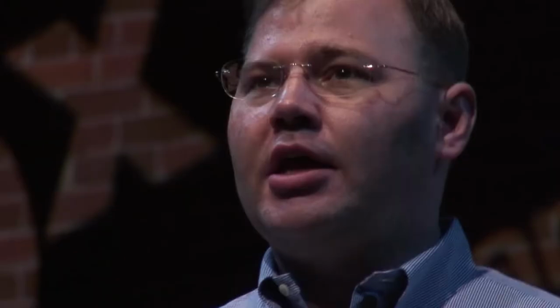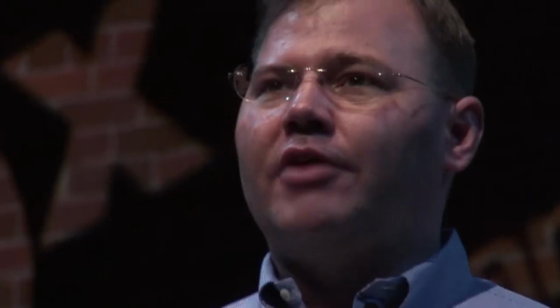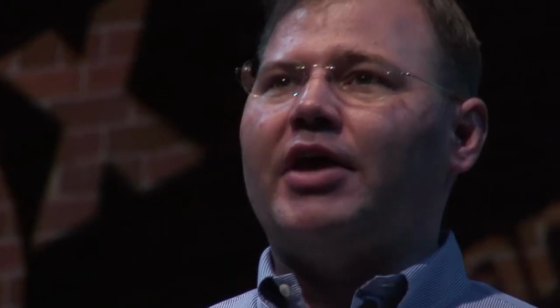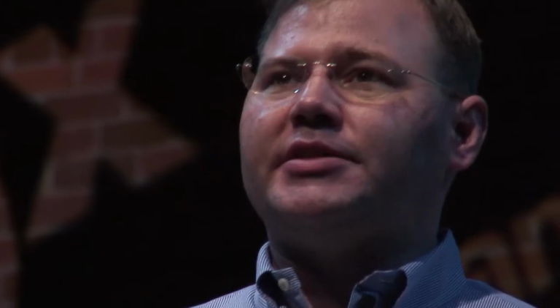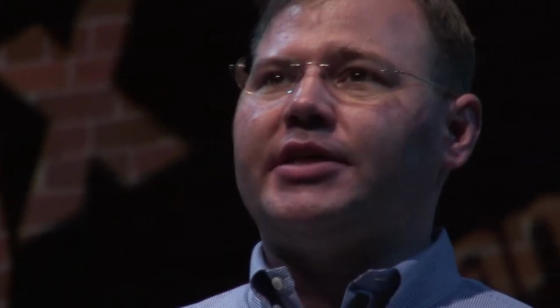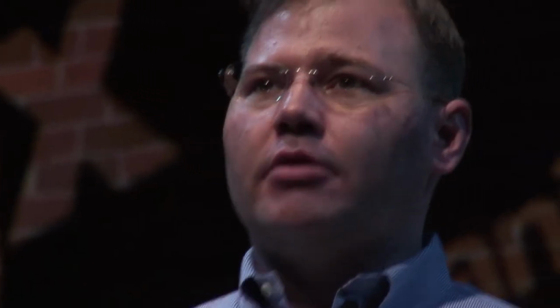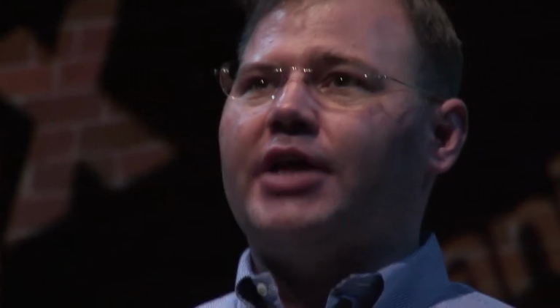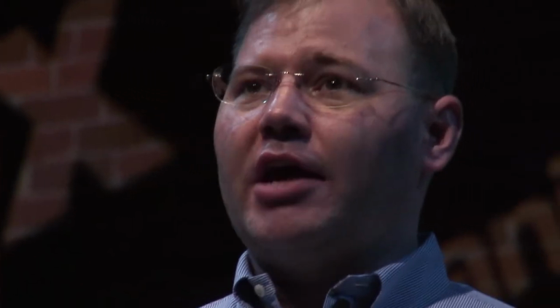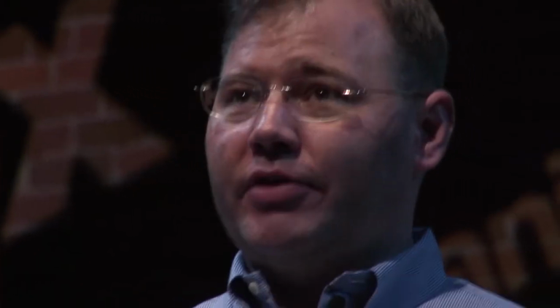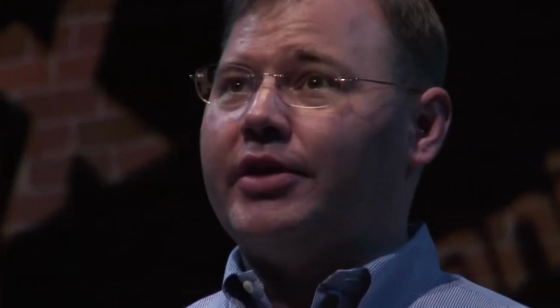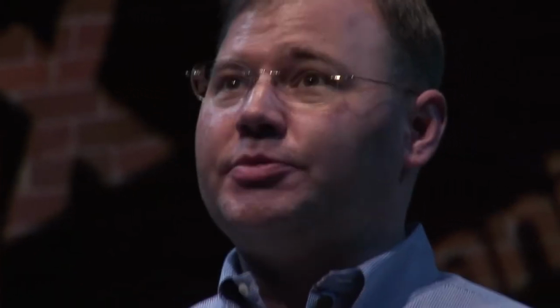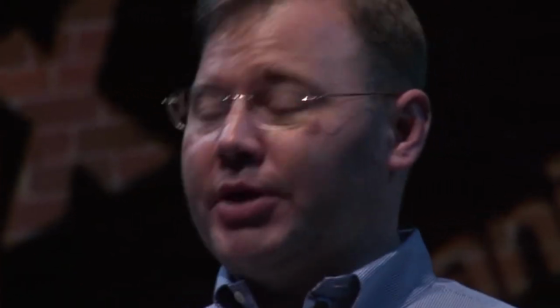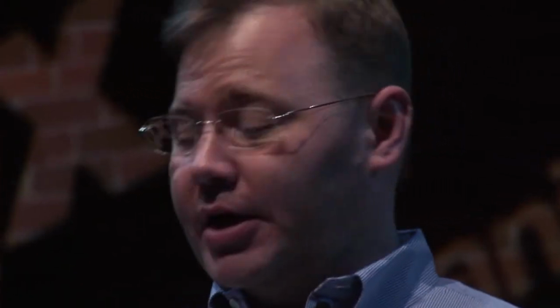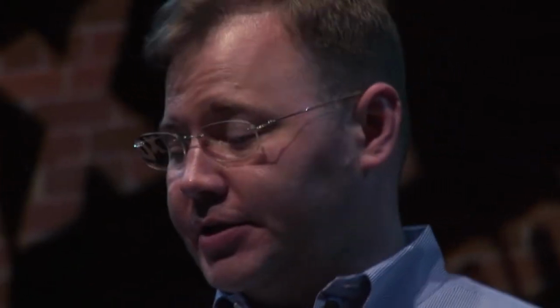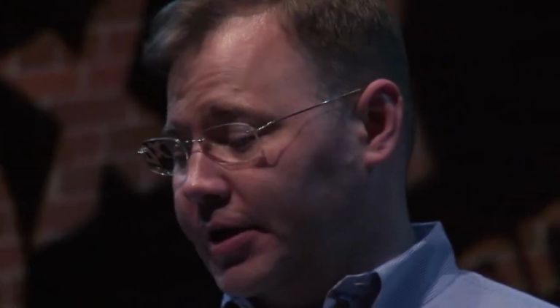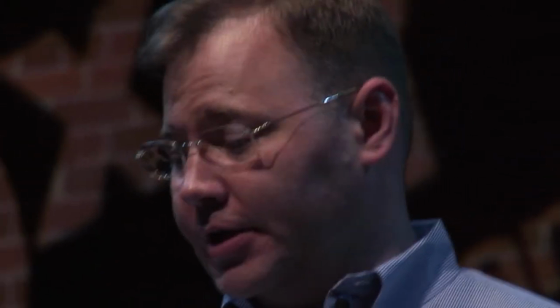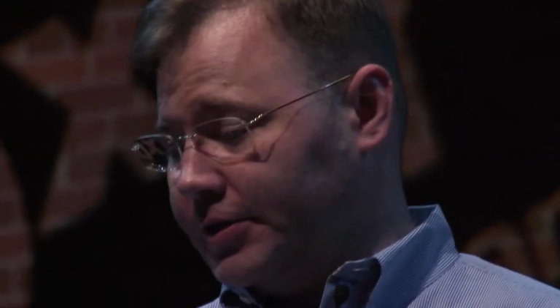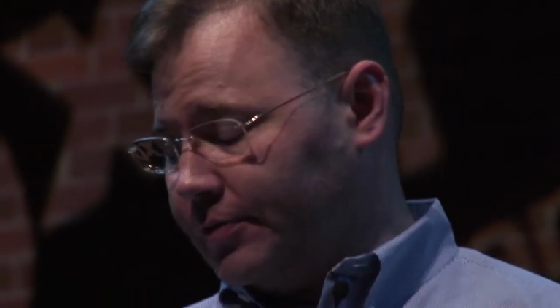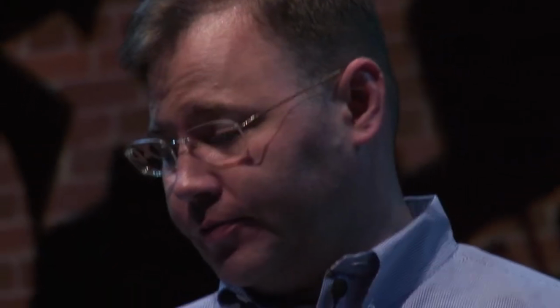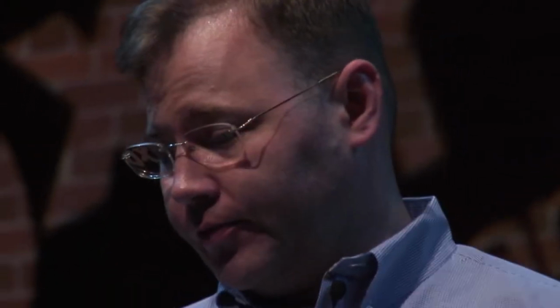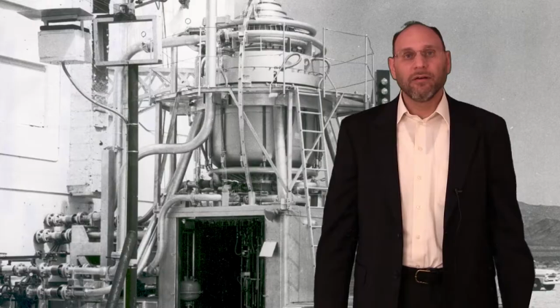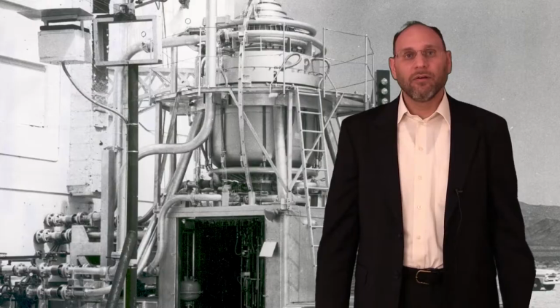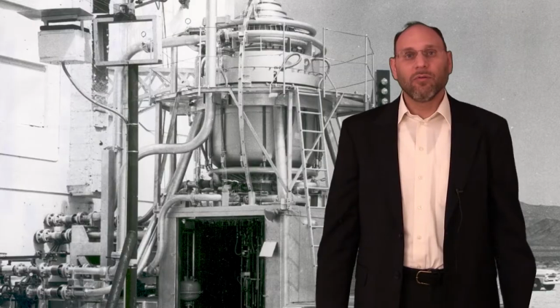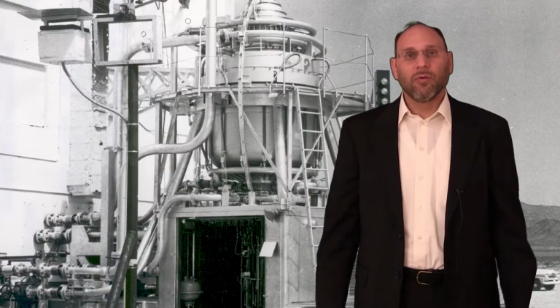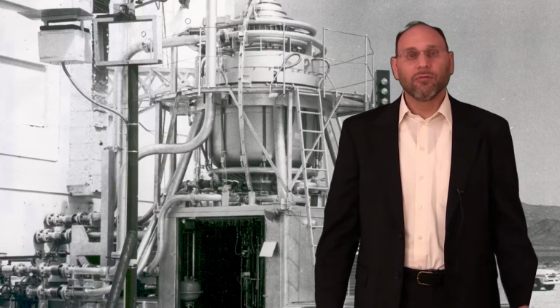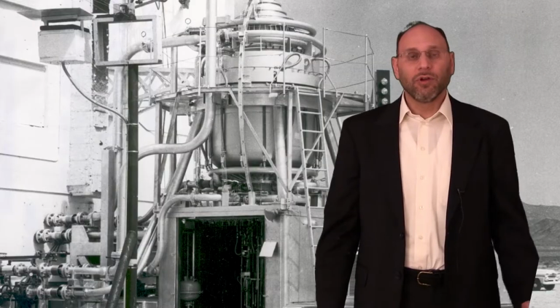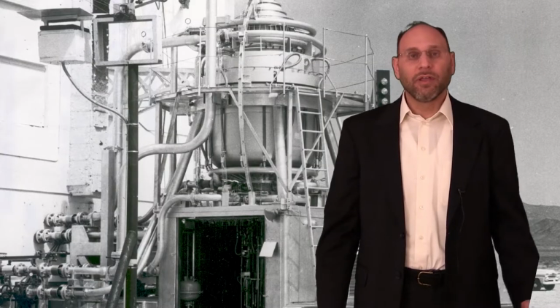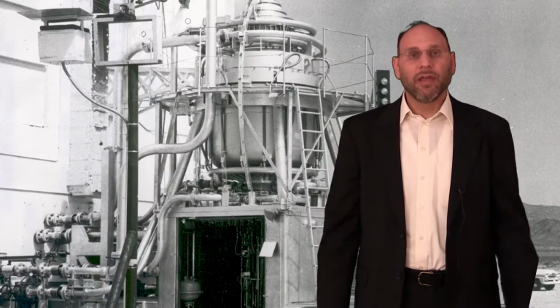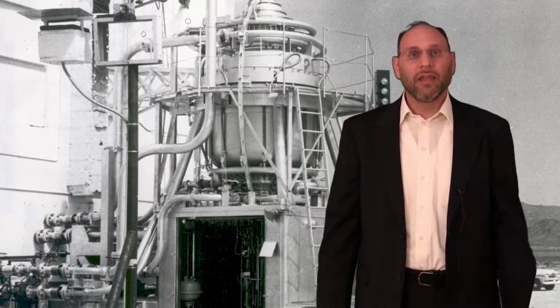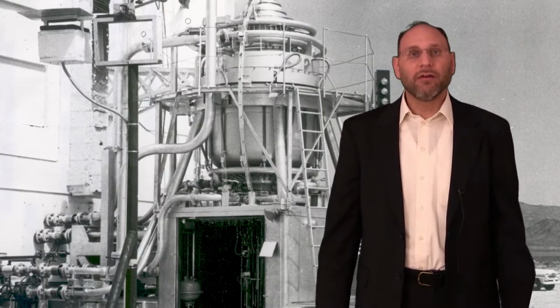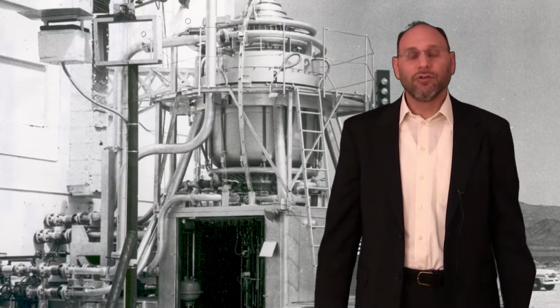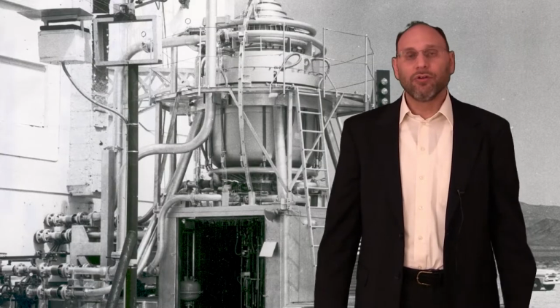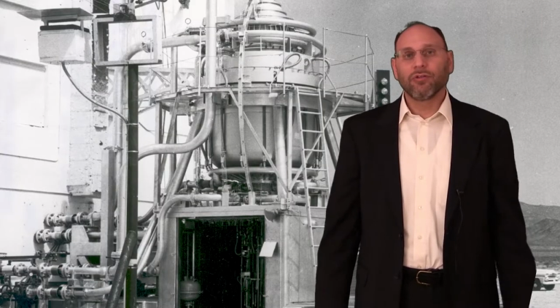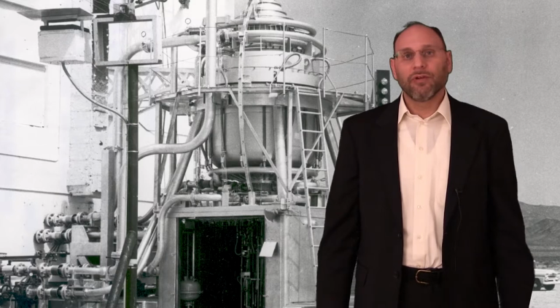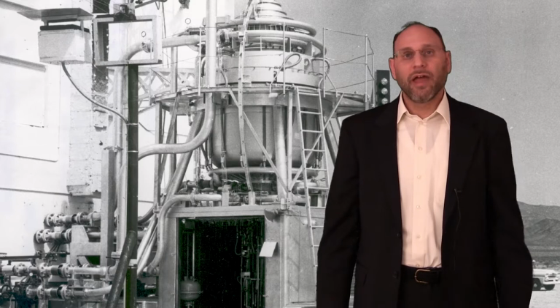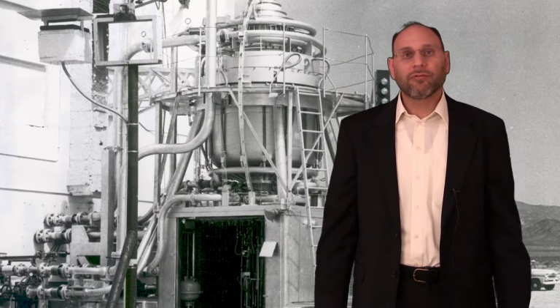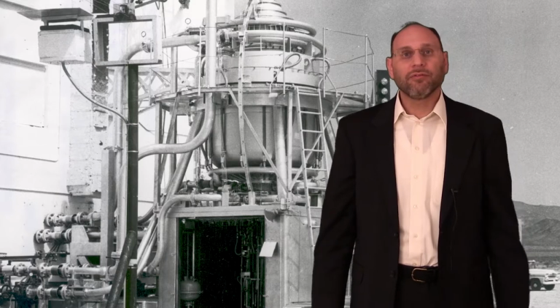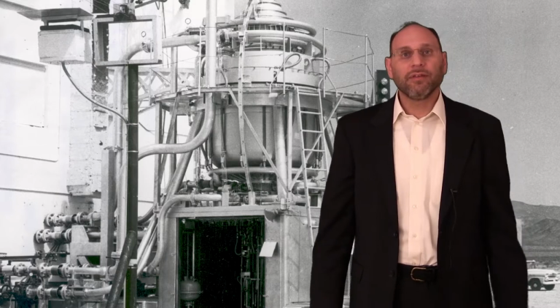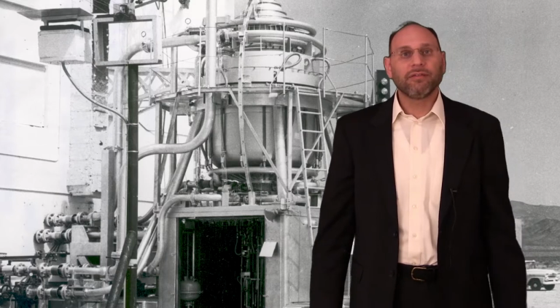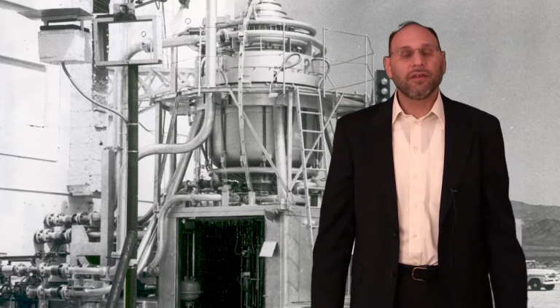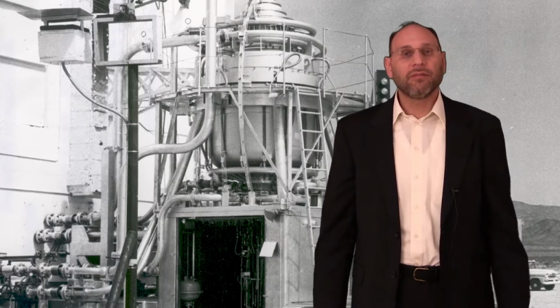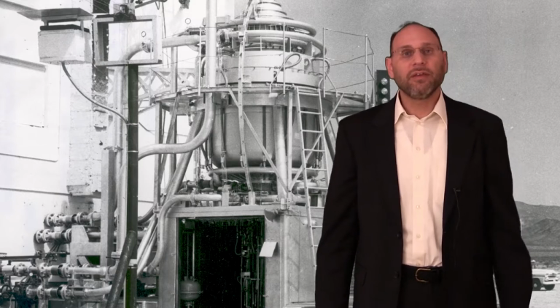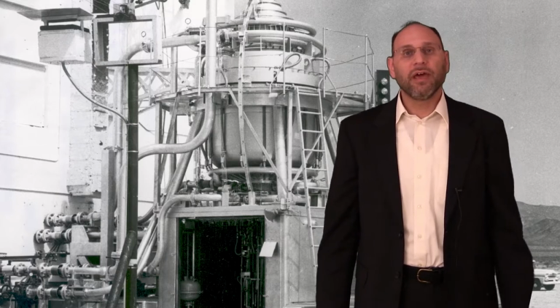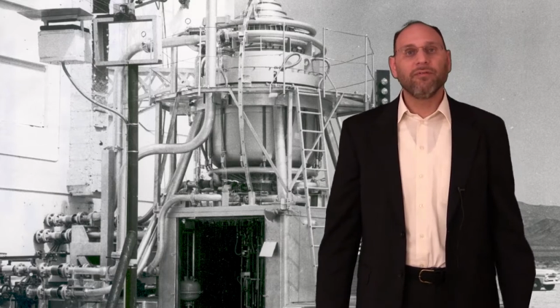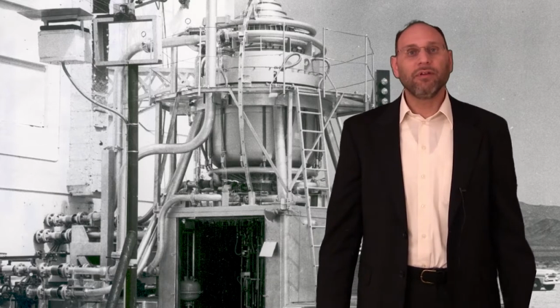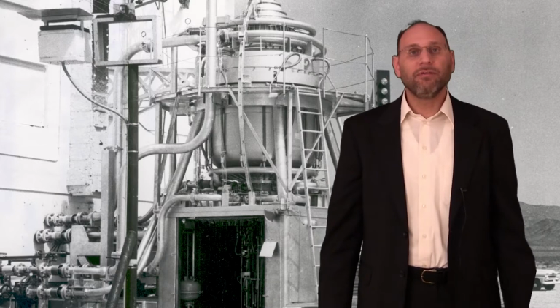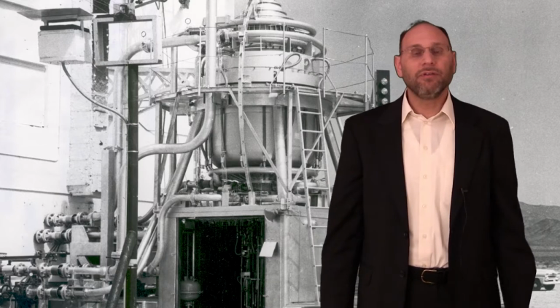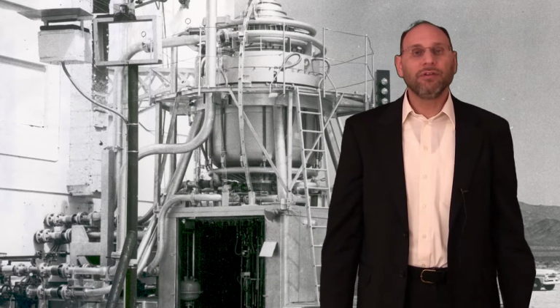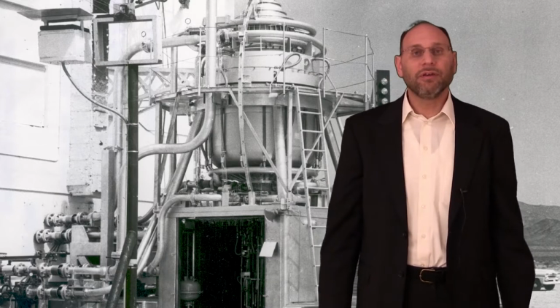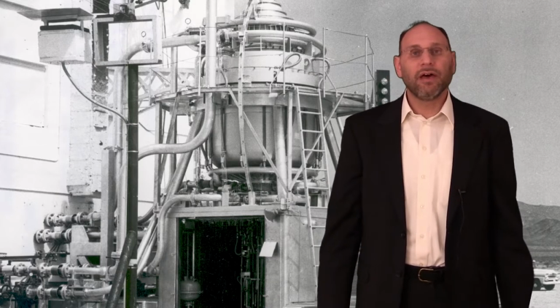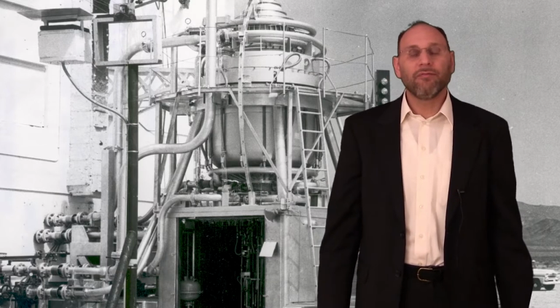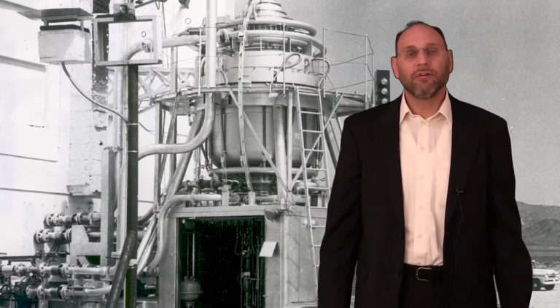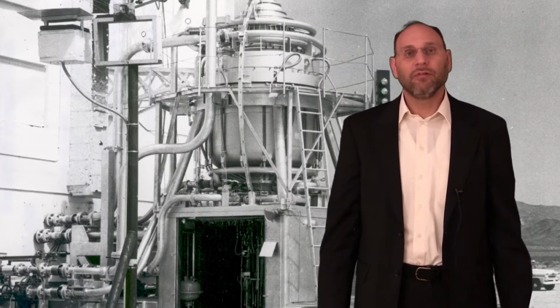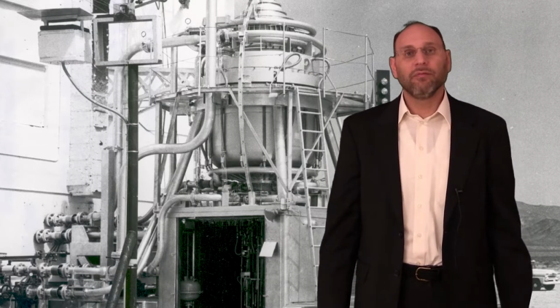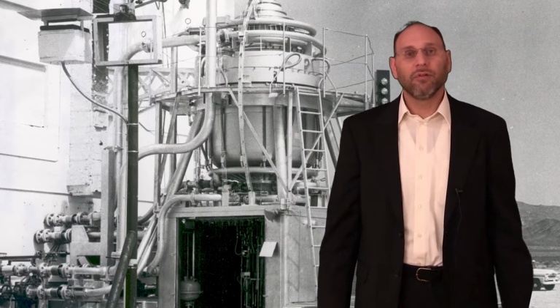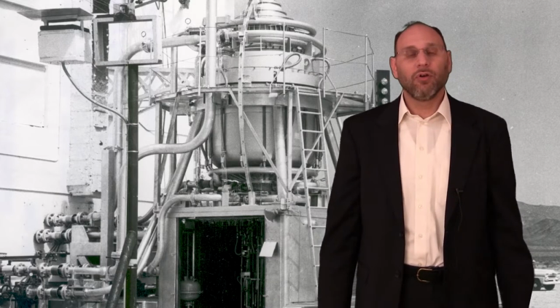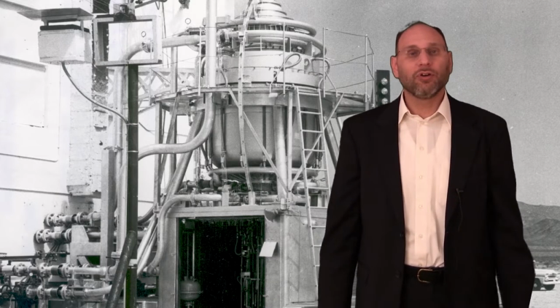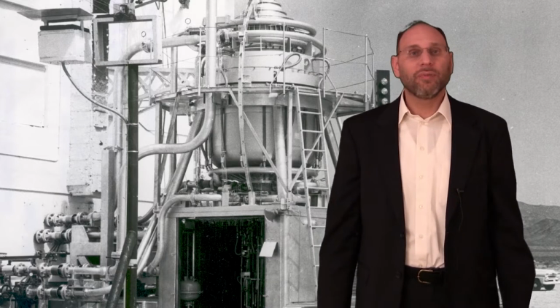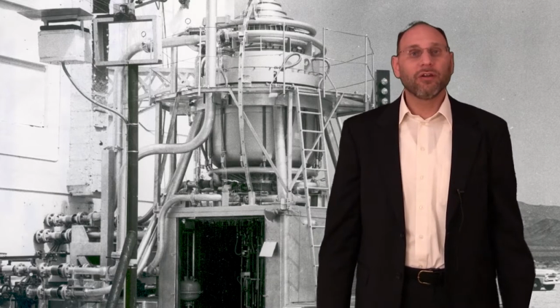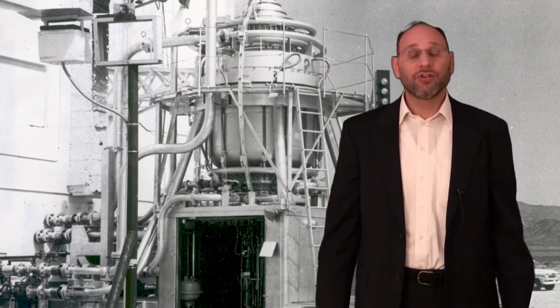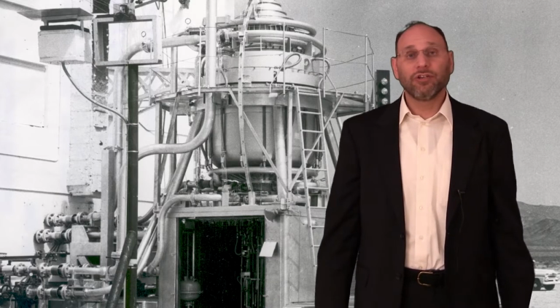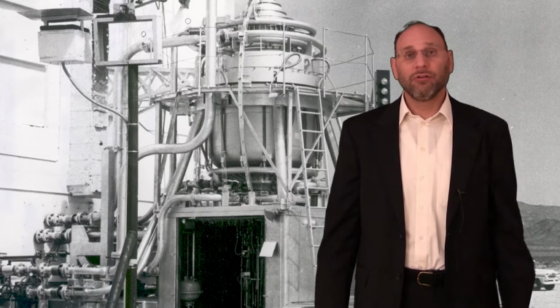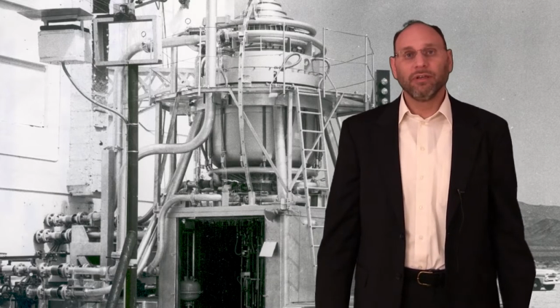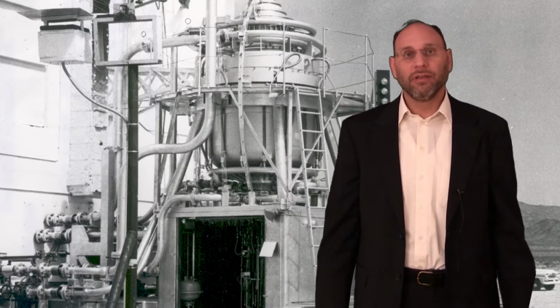If that sounds heavy, that's because it is. Nuclear reactors tend to be heavy and you need to have a large amount of shielding.